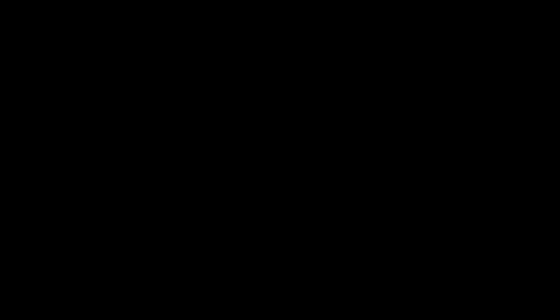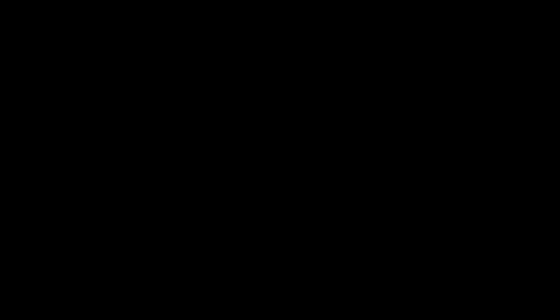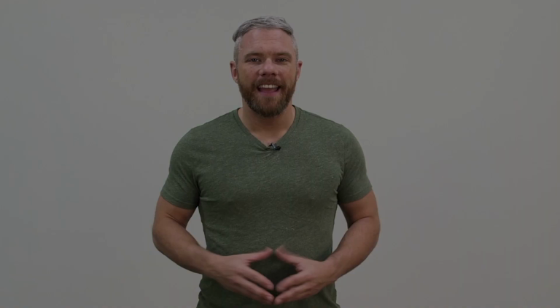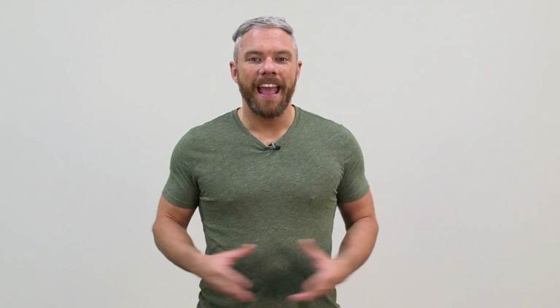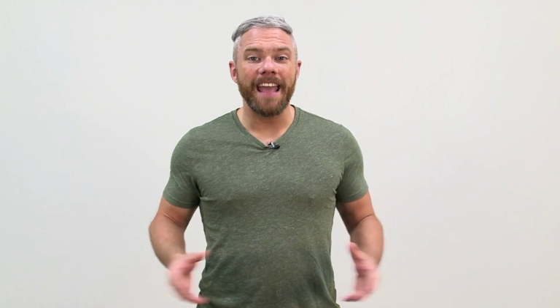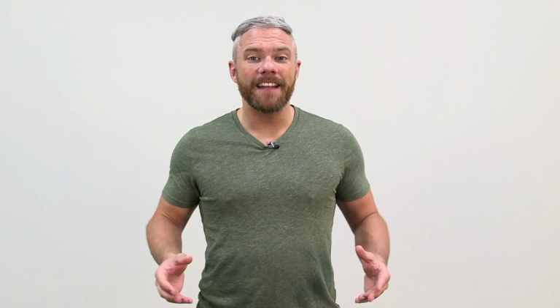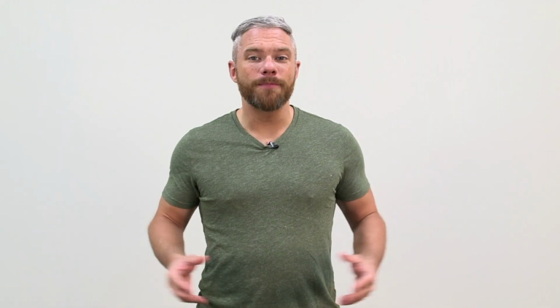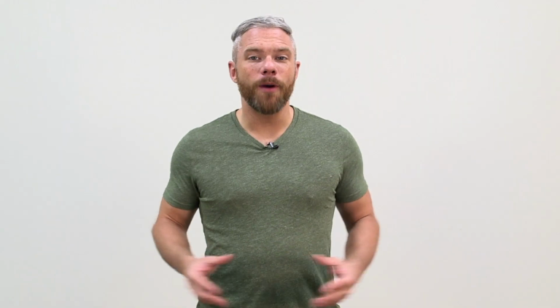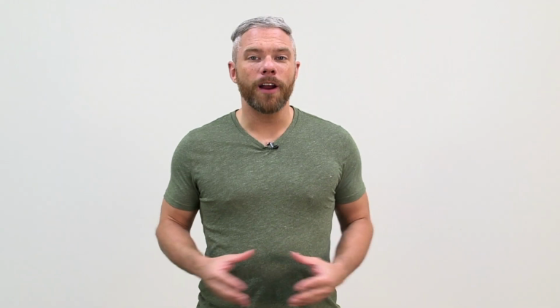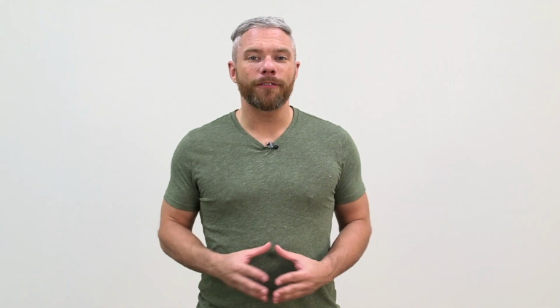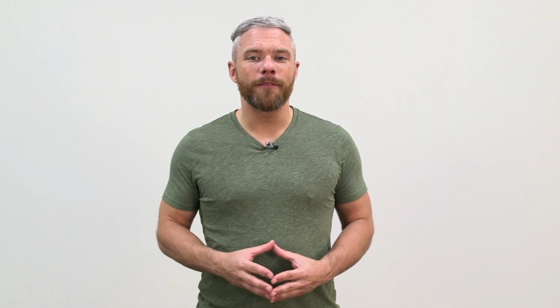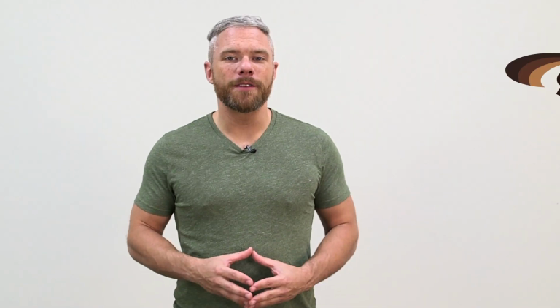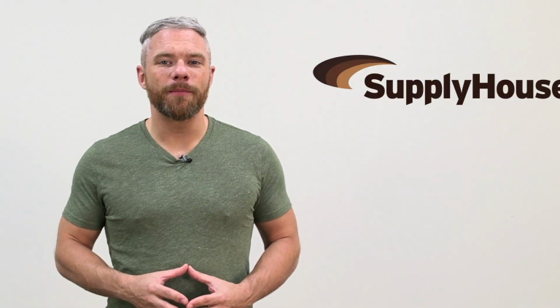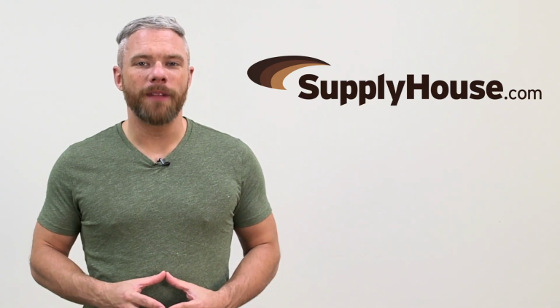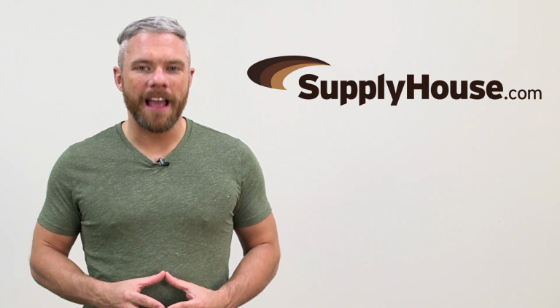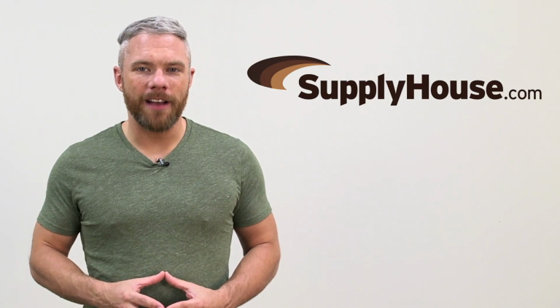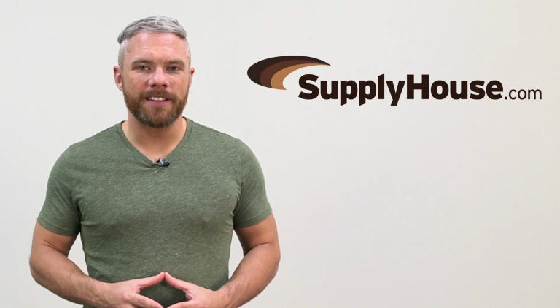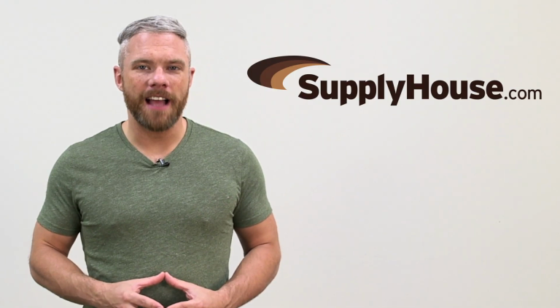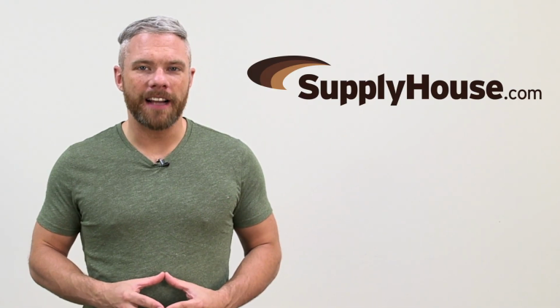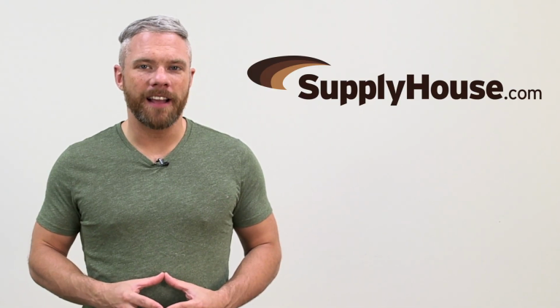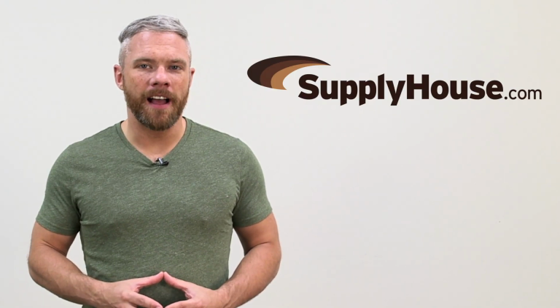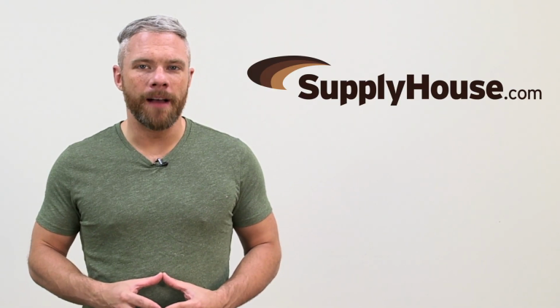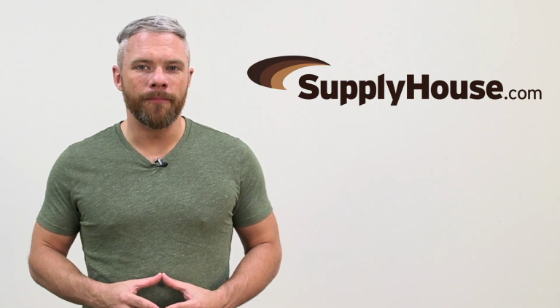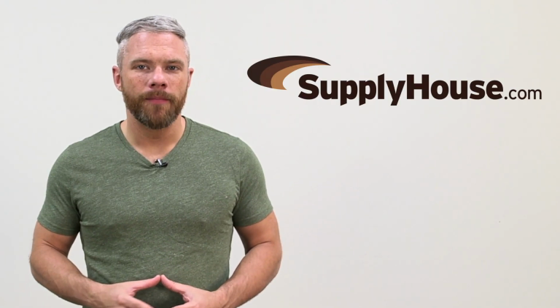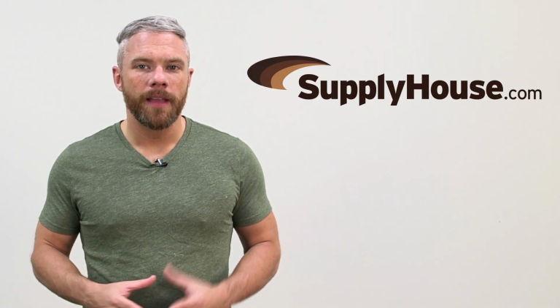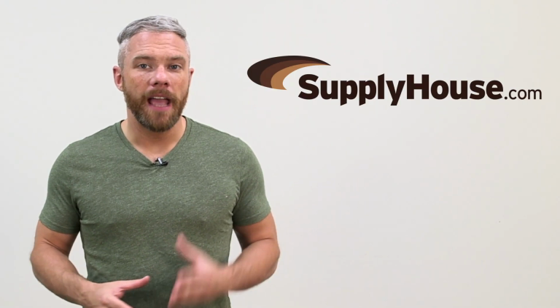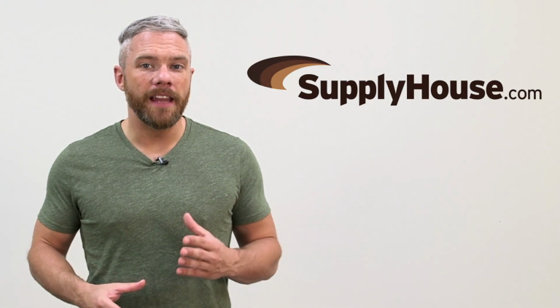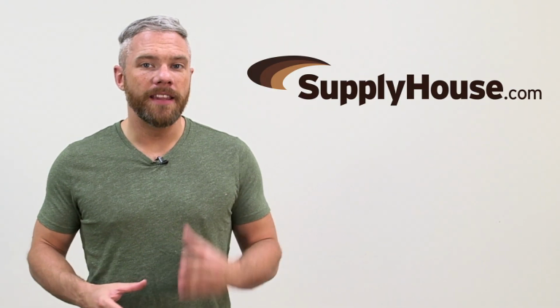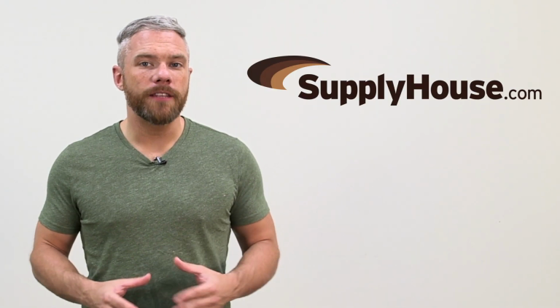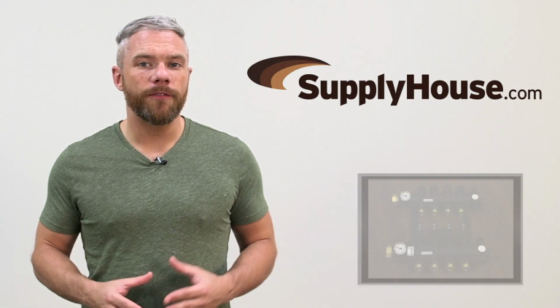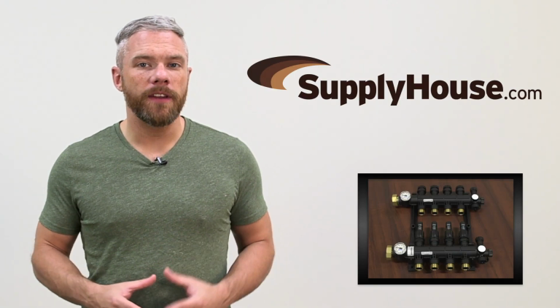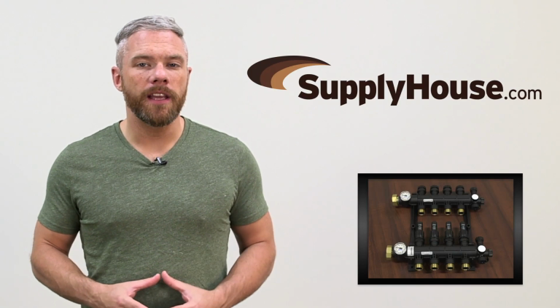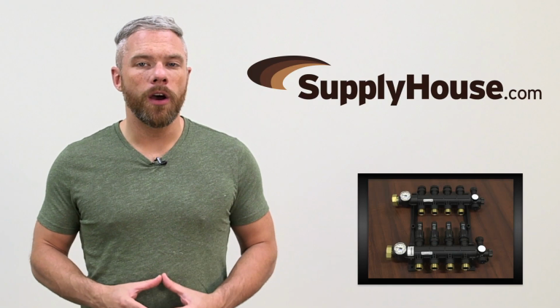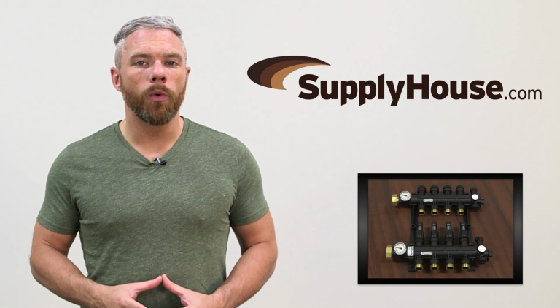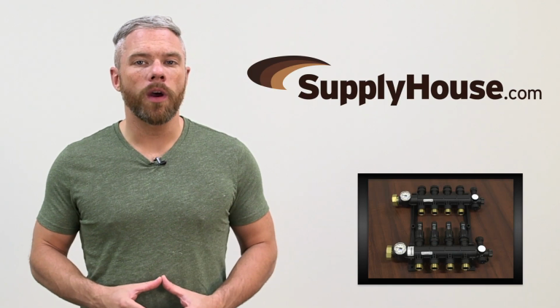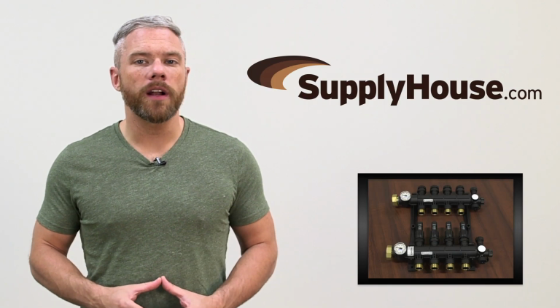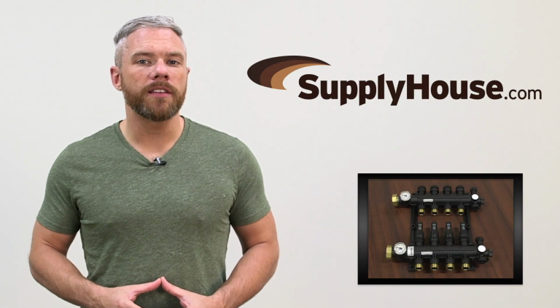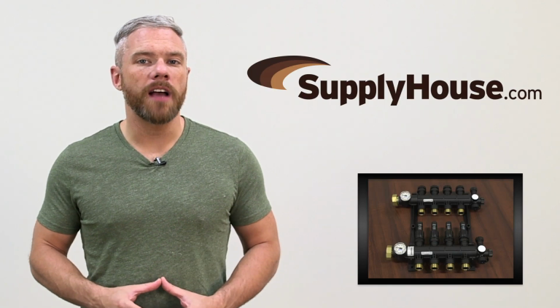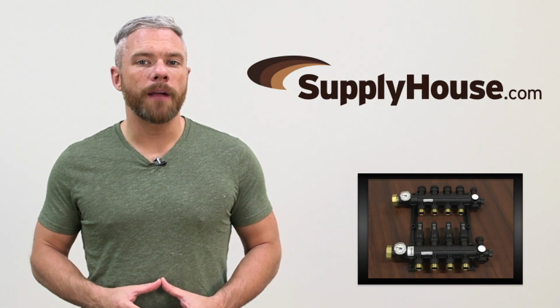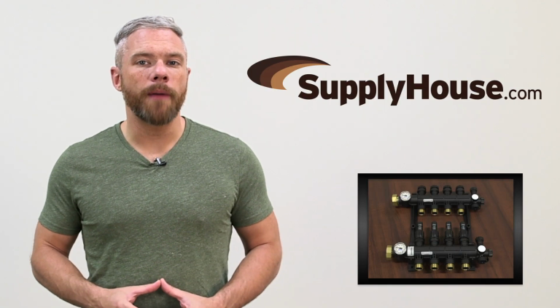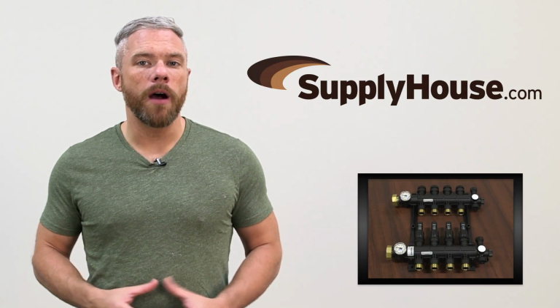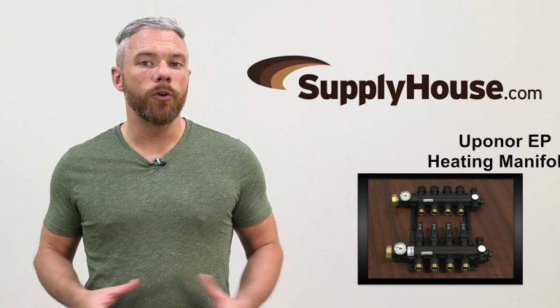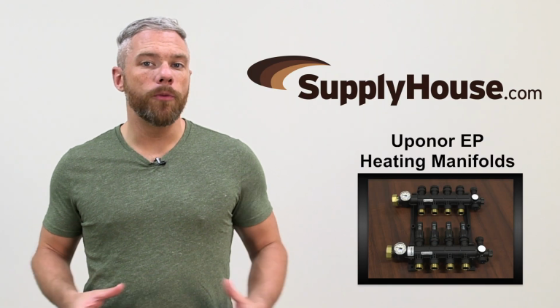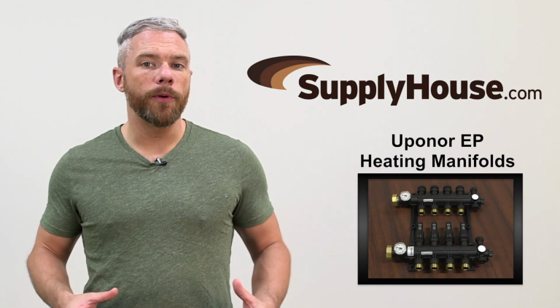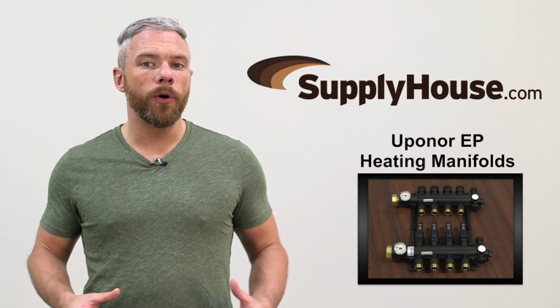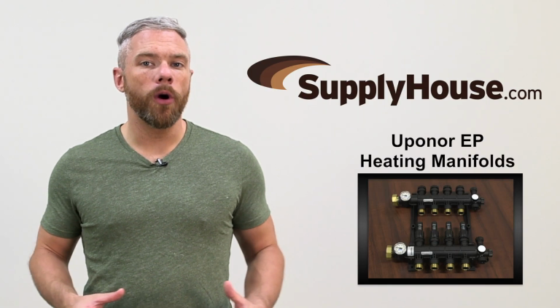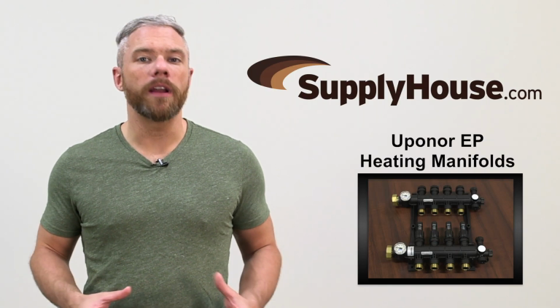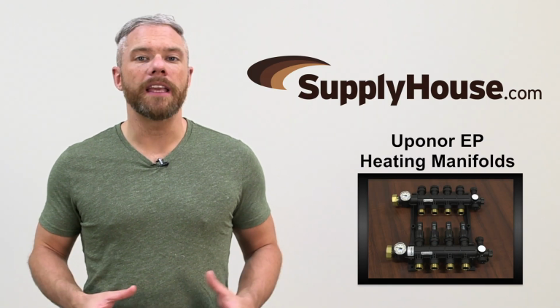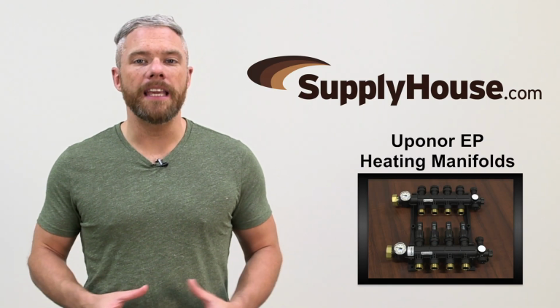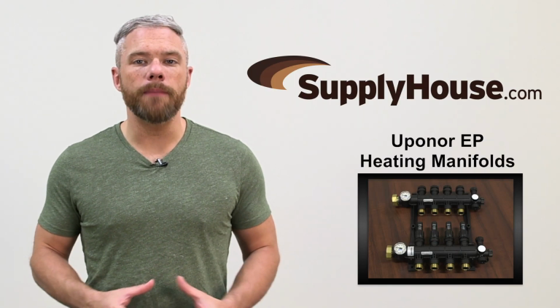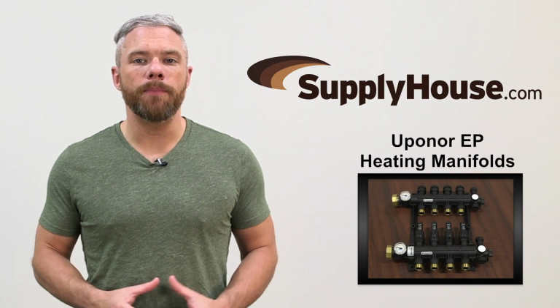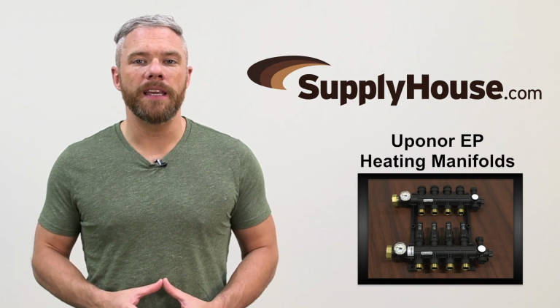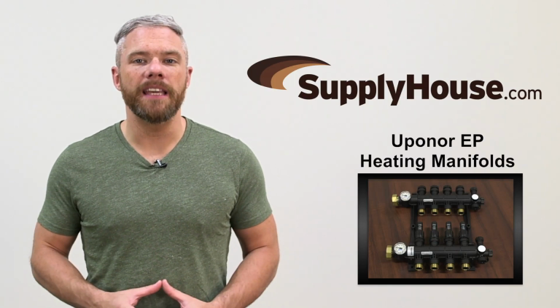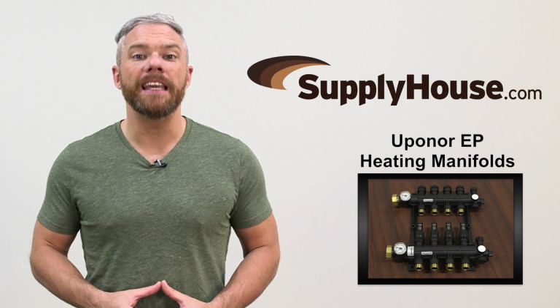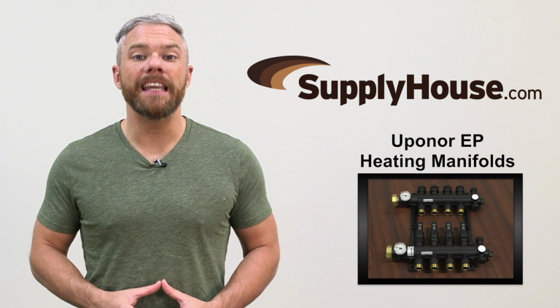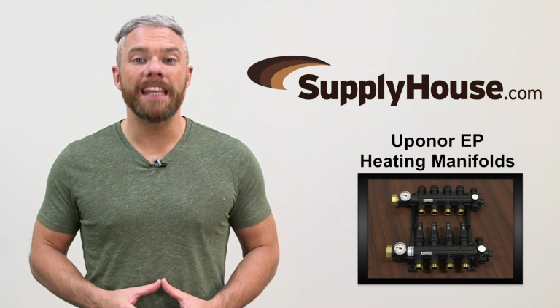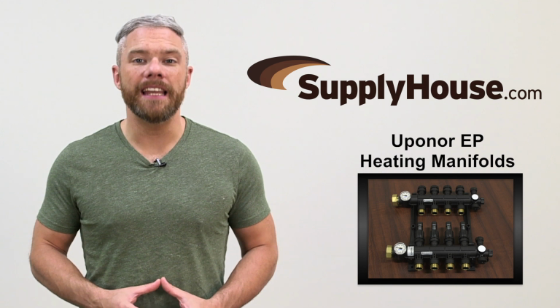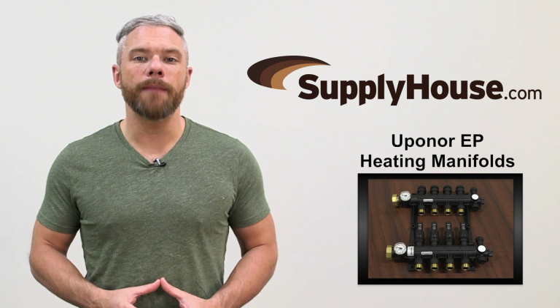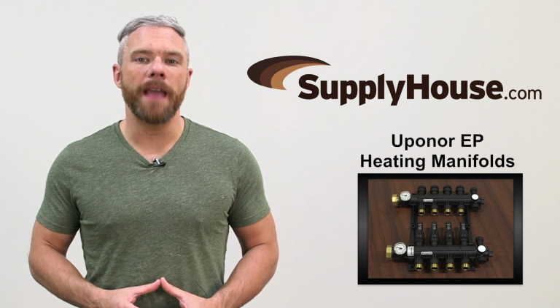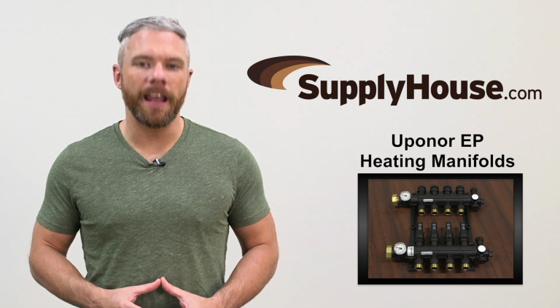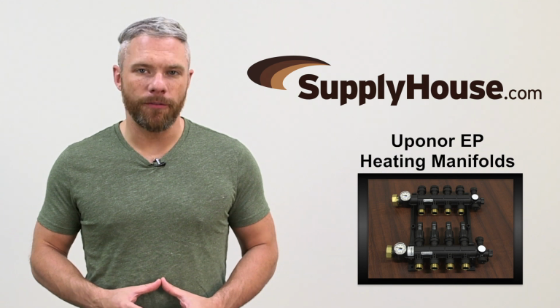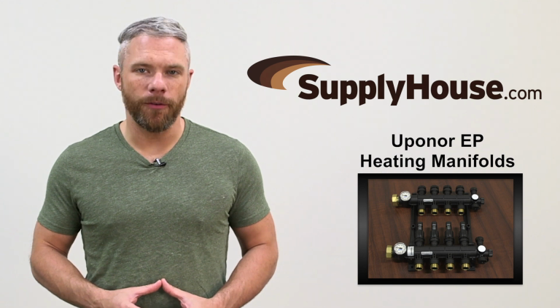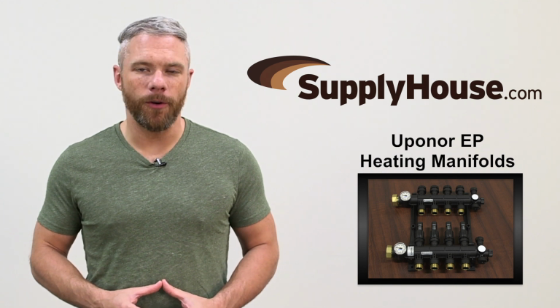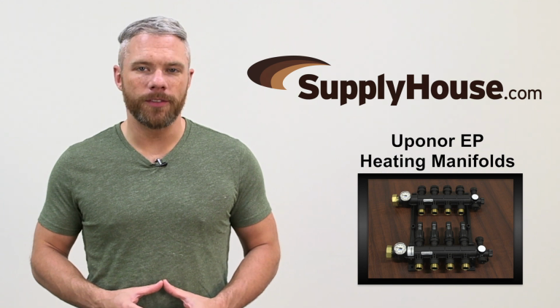Hey, it's Mark from SupplyHouse.com, and in this video we're going to talk about Uponor EP Heating Manifolds.